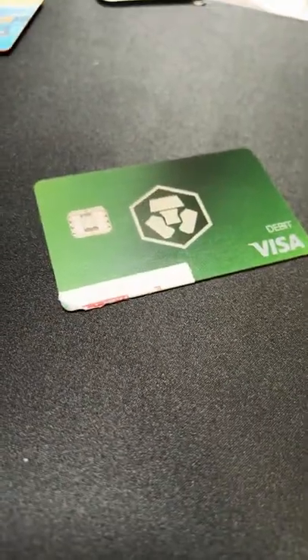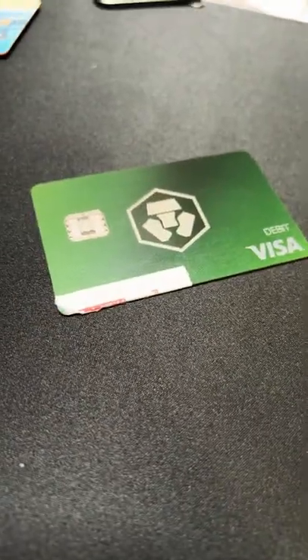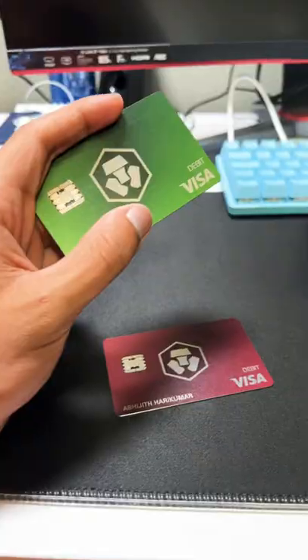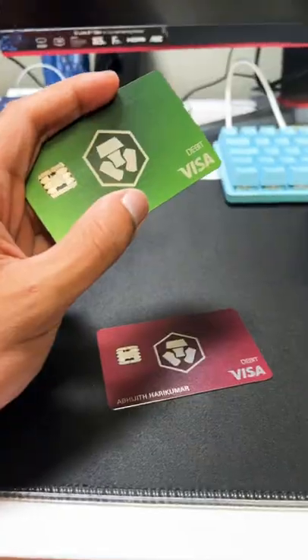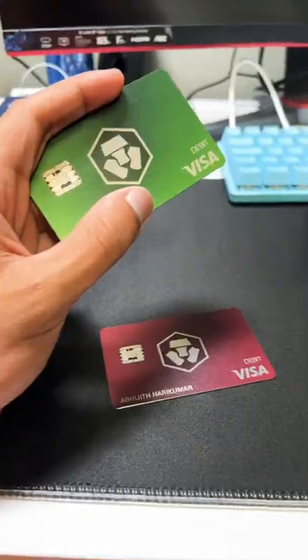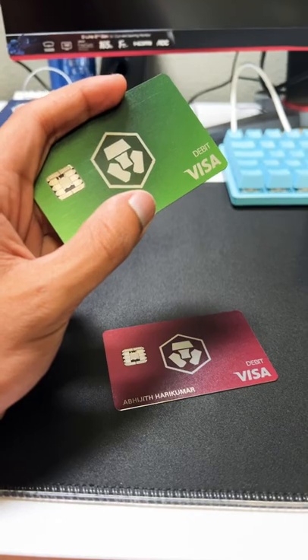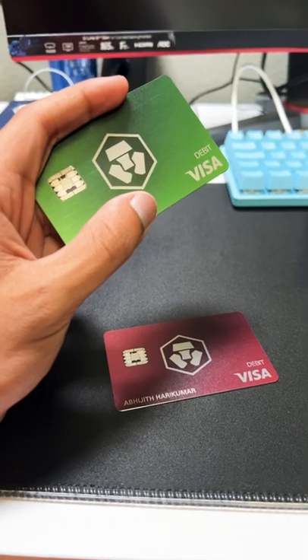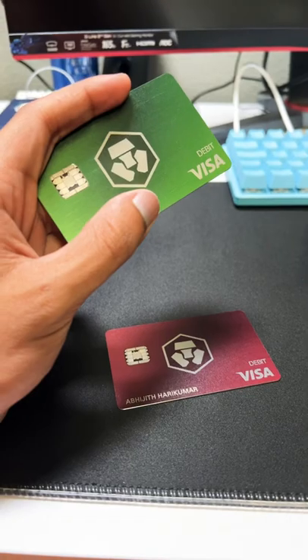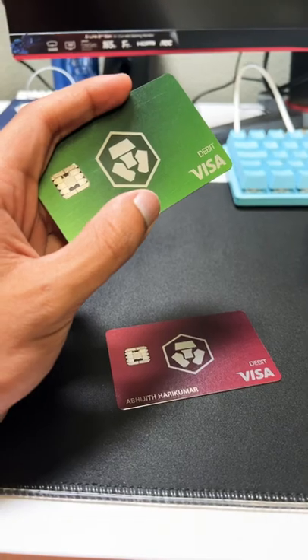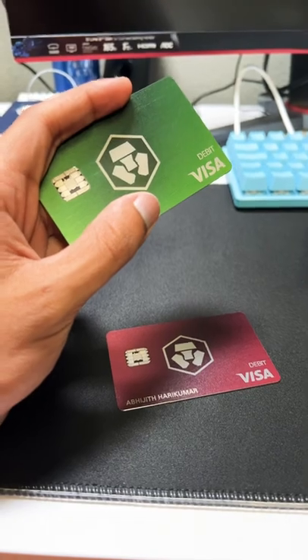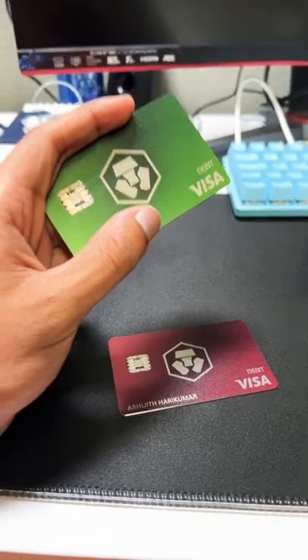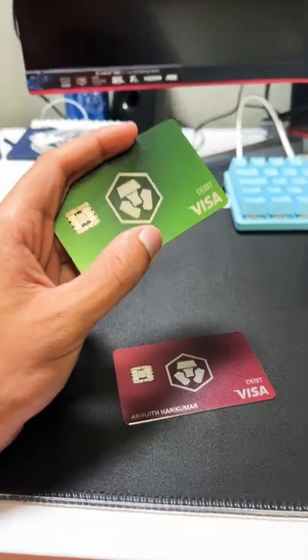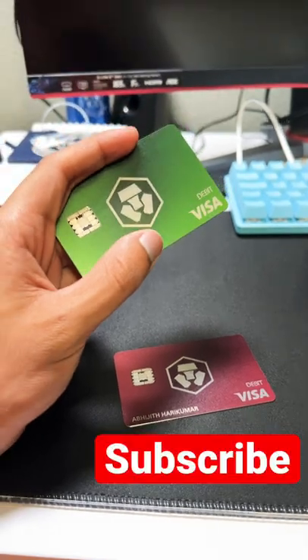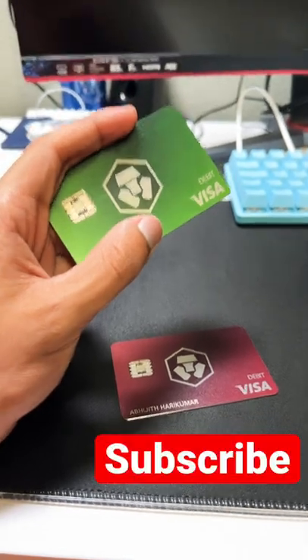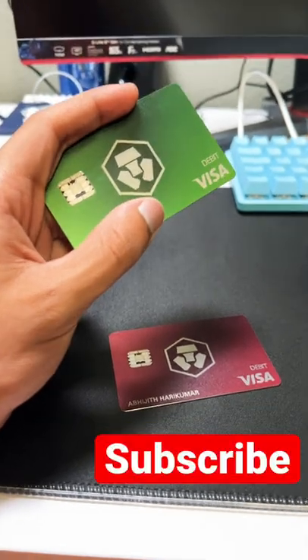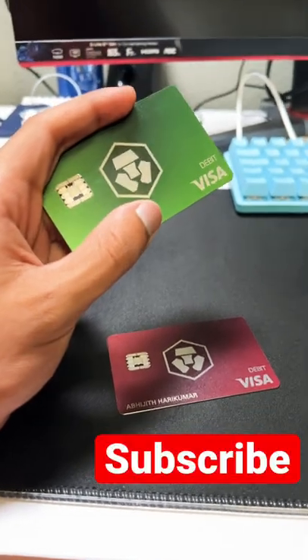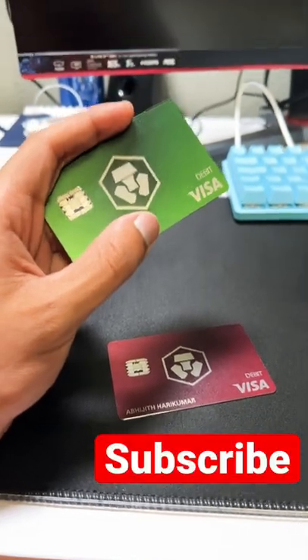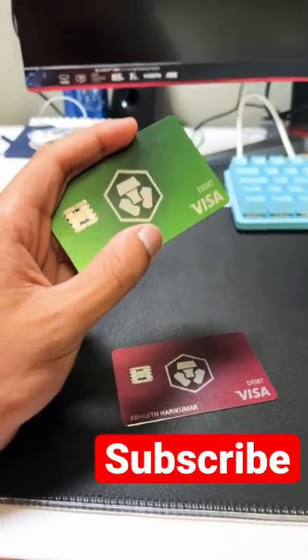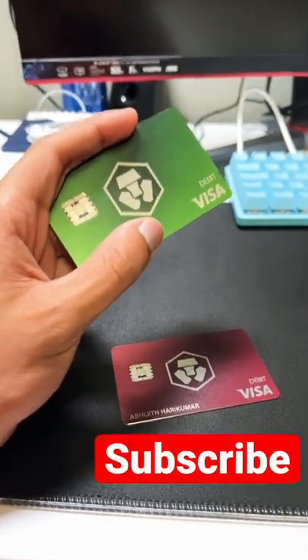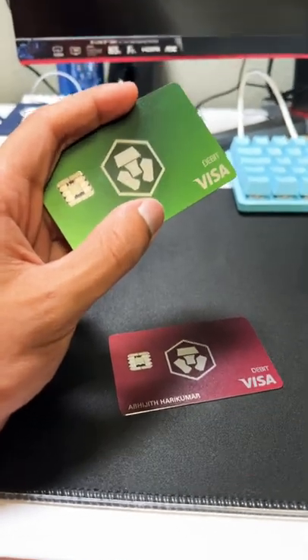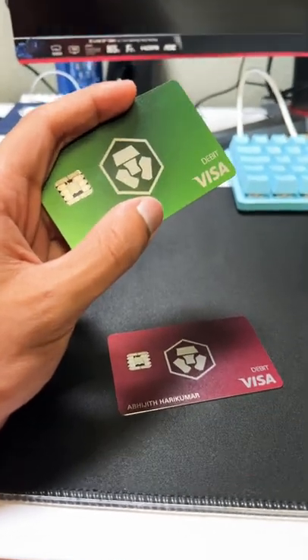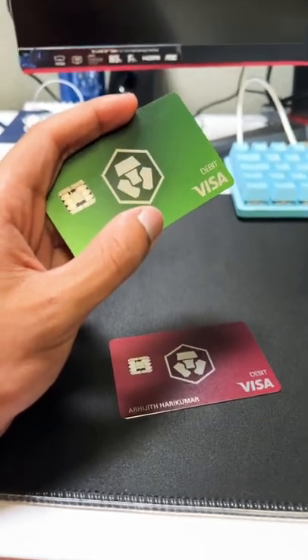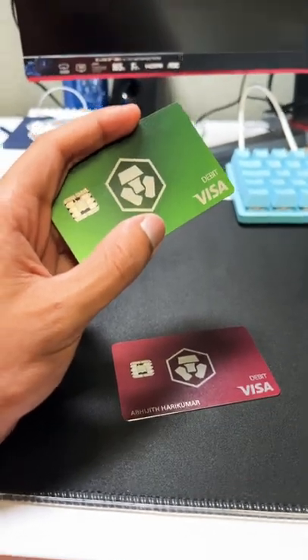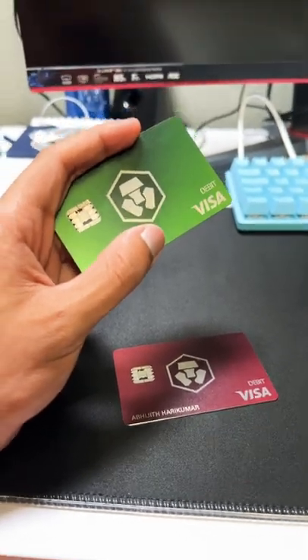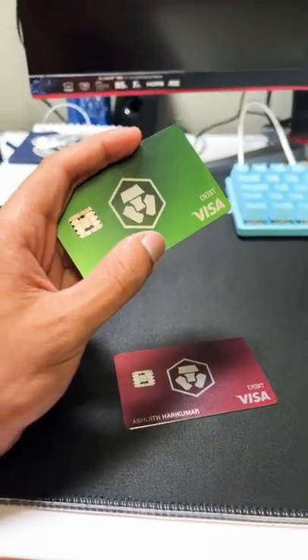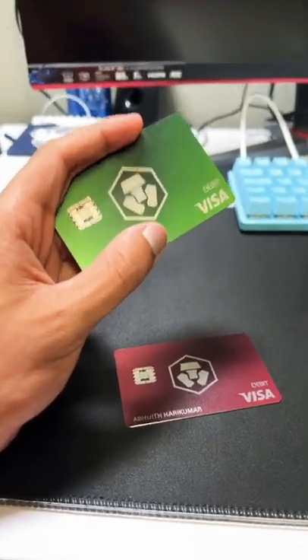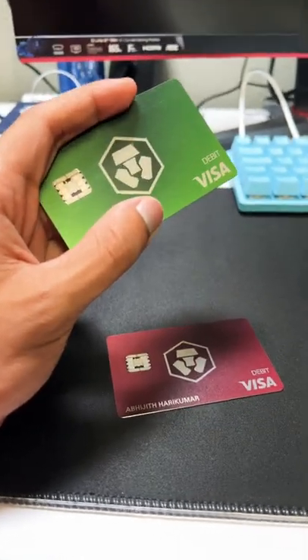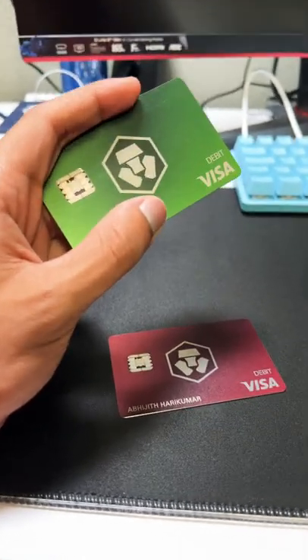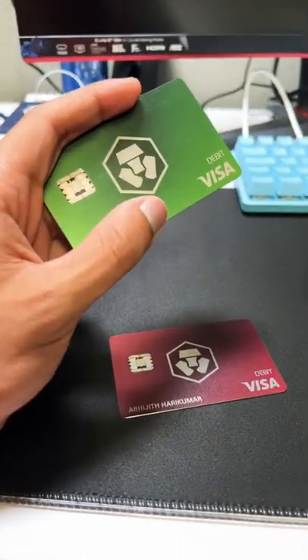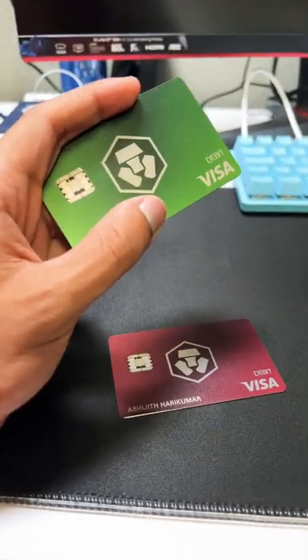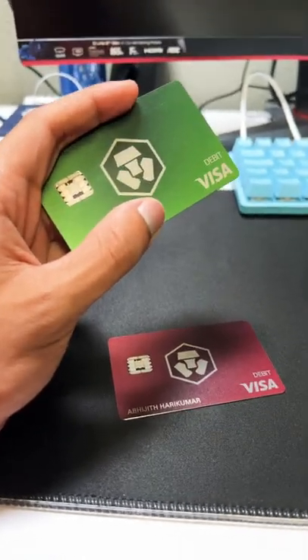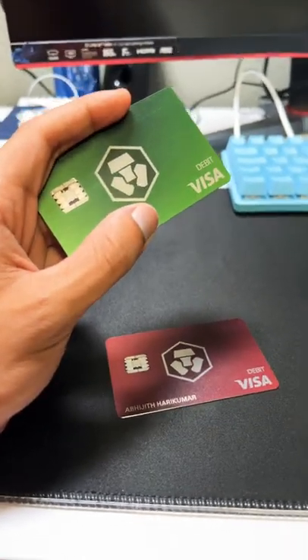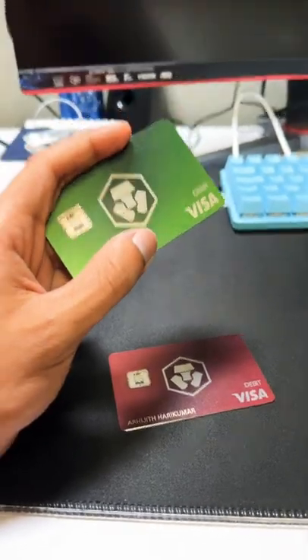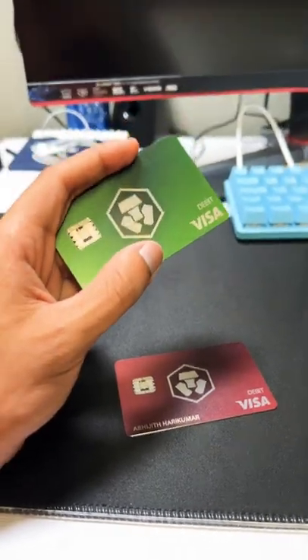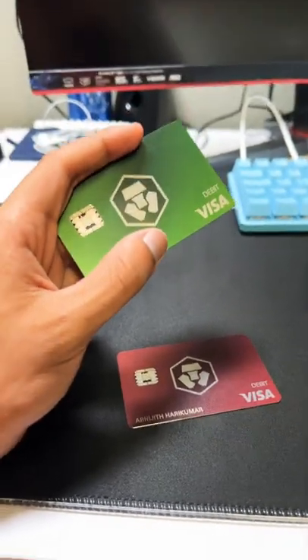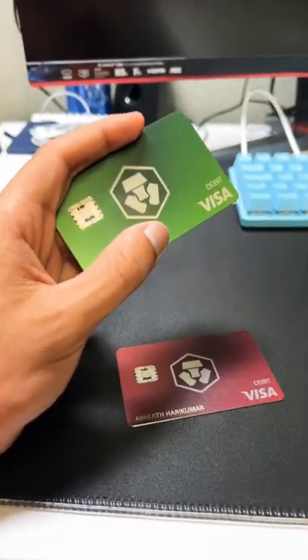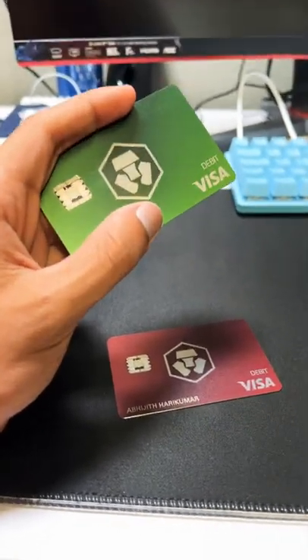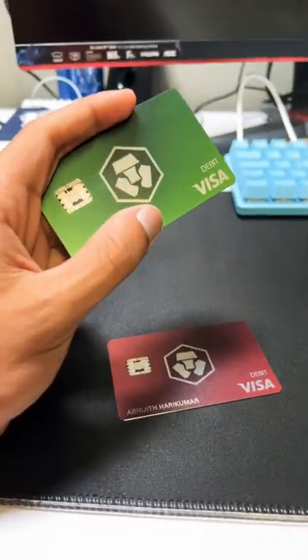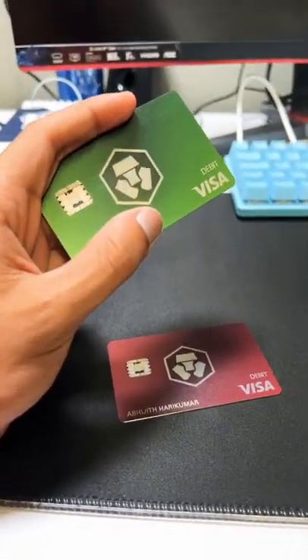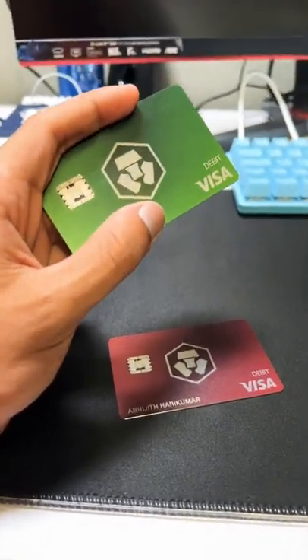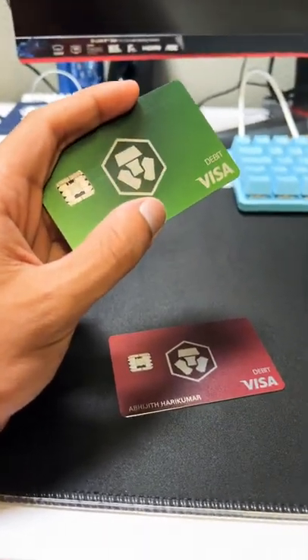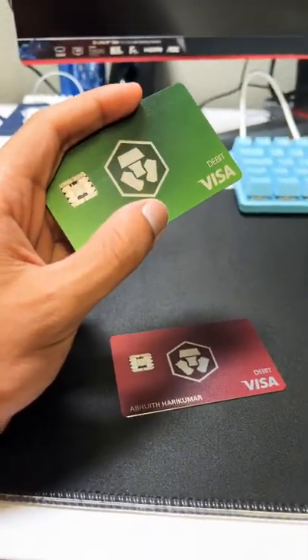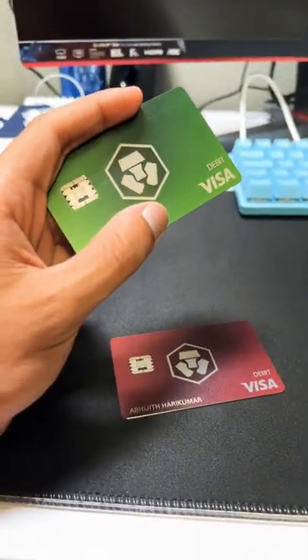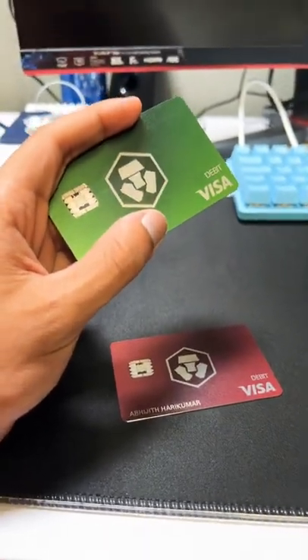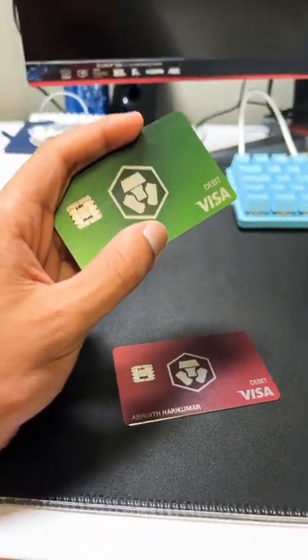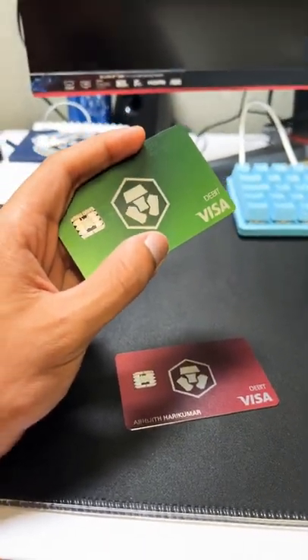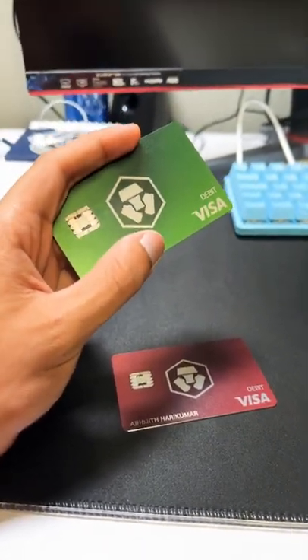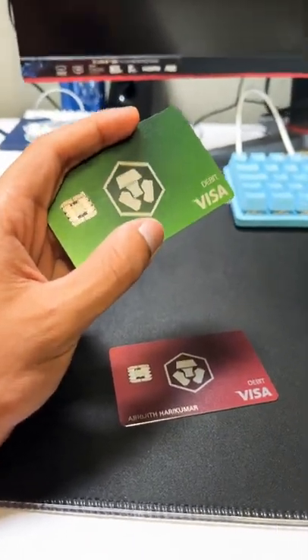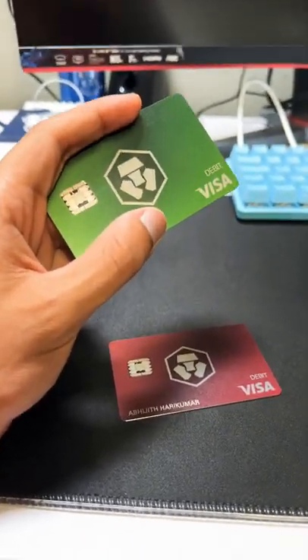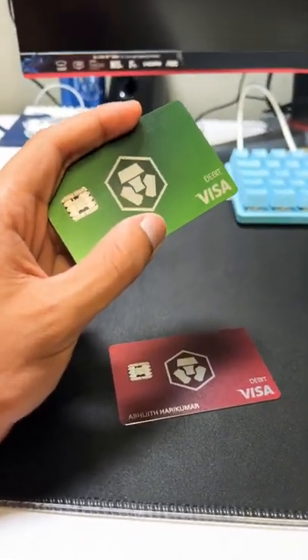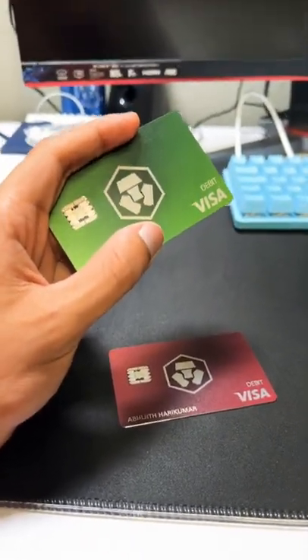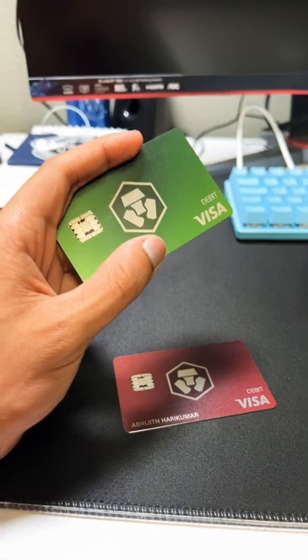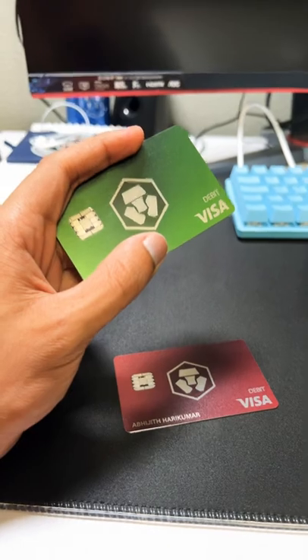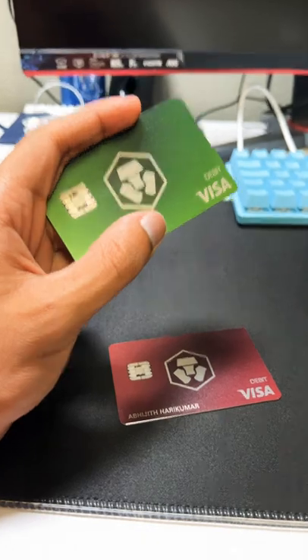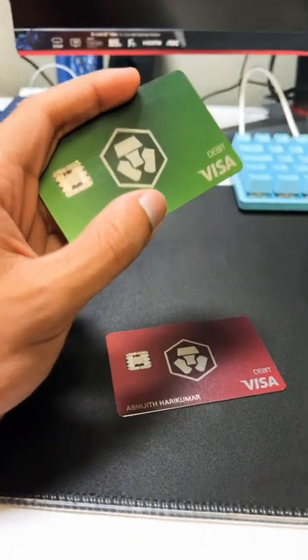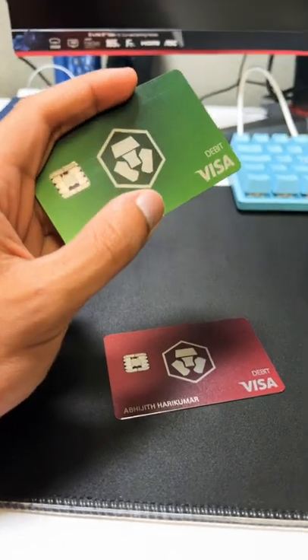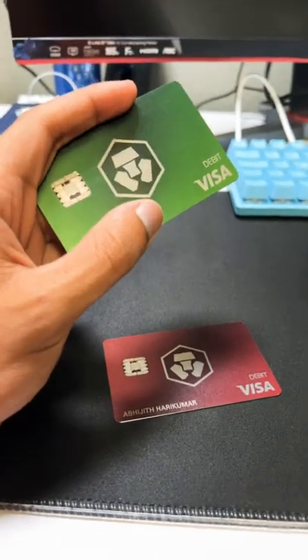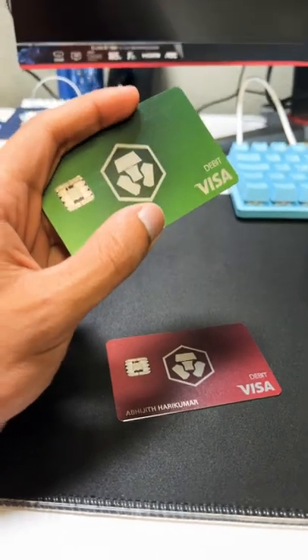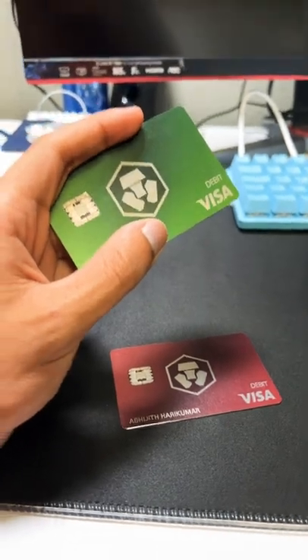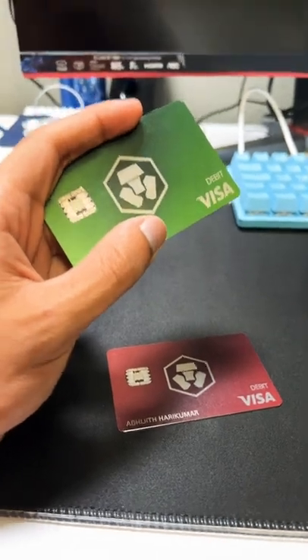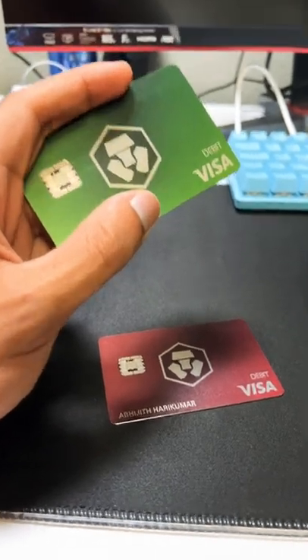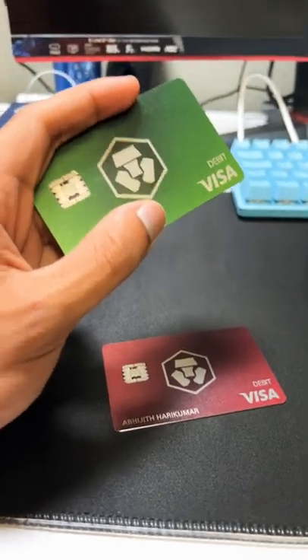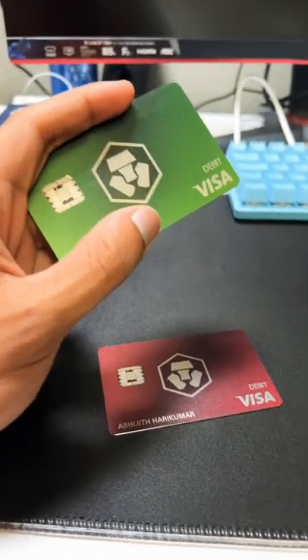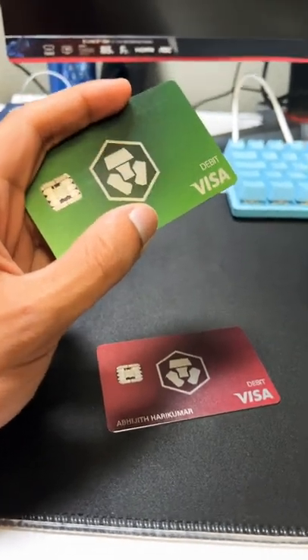If you're new to this channel, subscribe, like, and share. It's a small channel and we're going to be the best. Let's go.